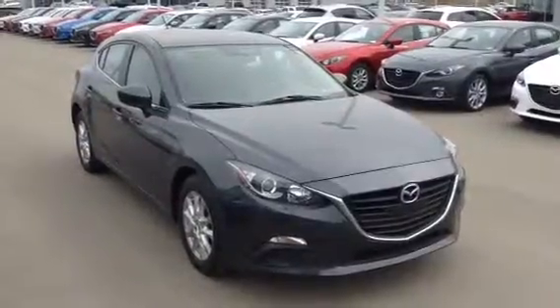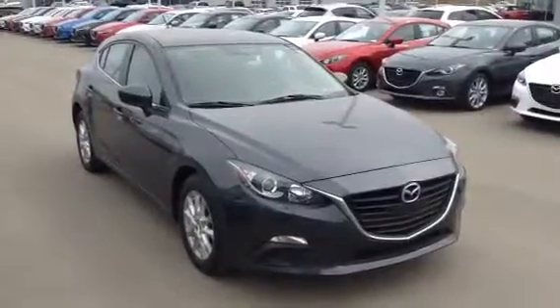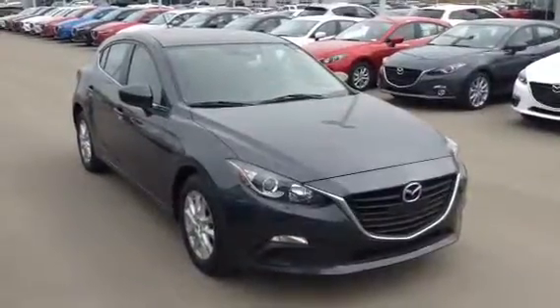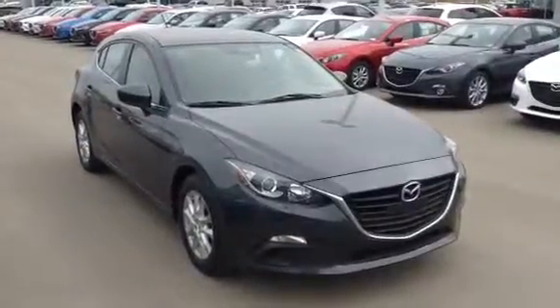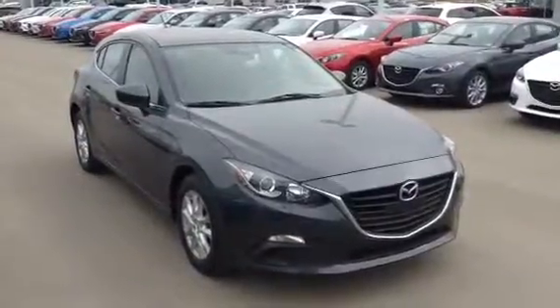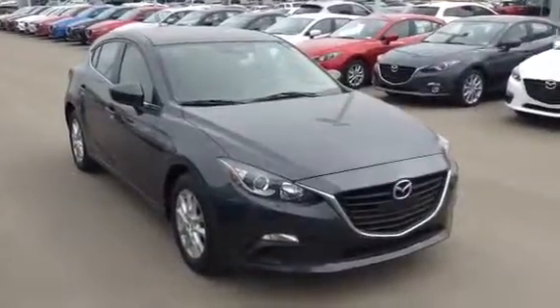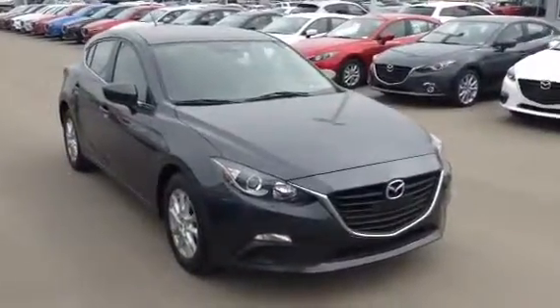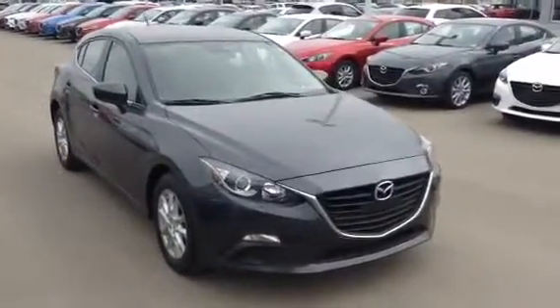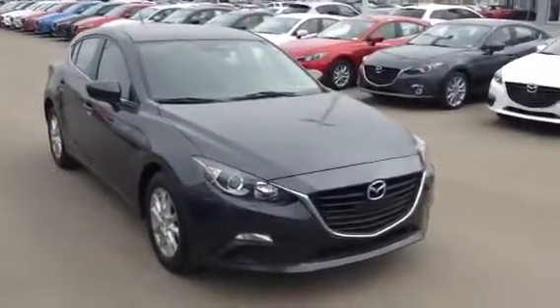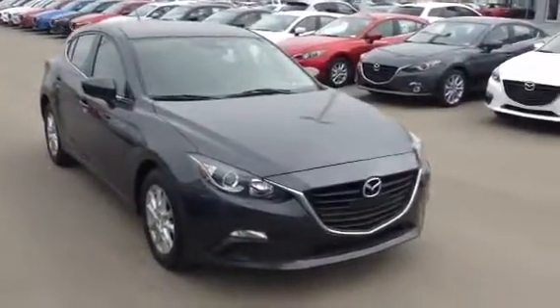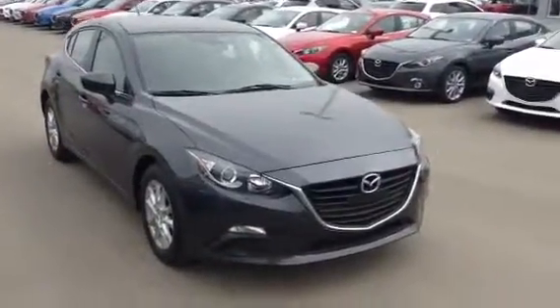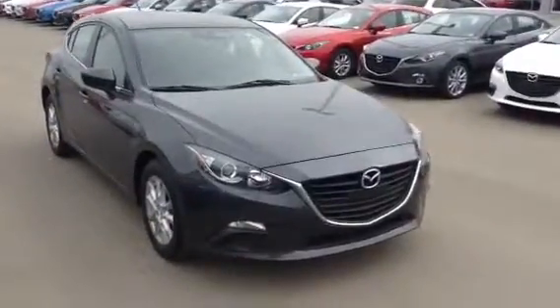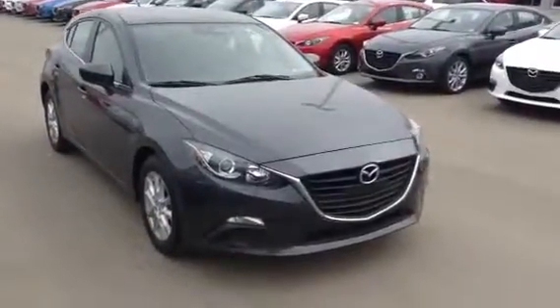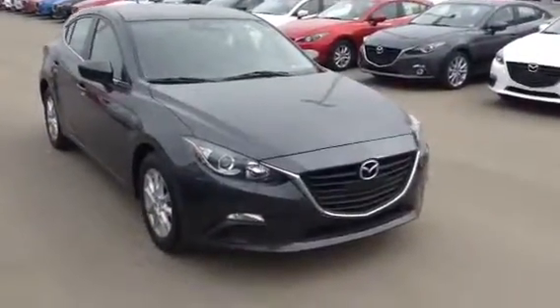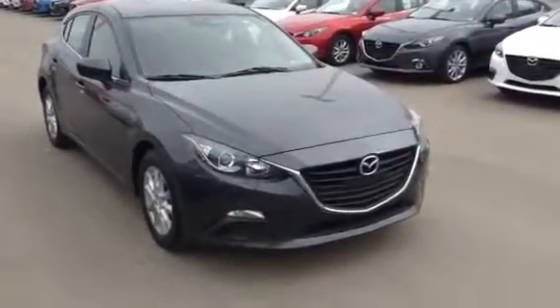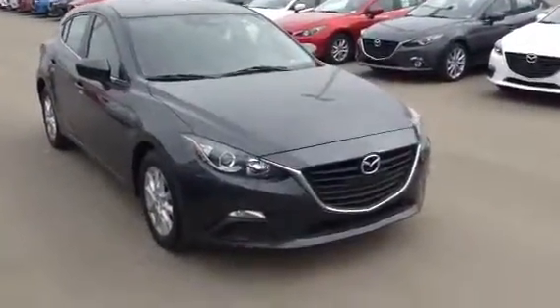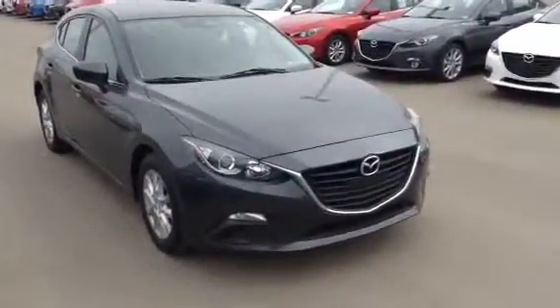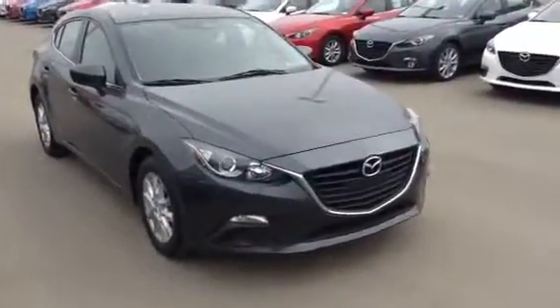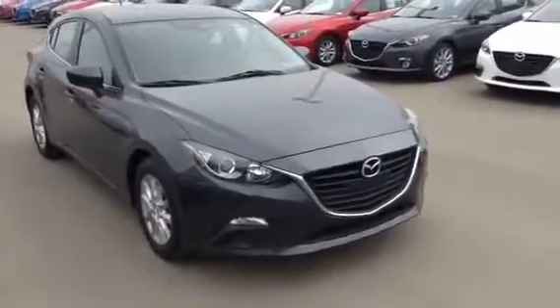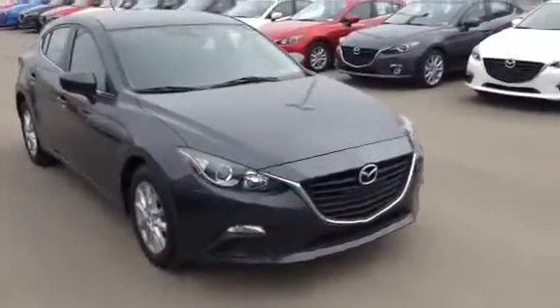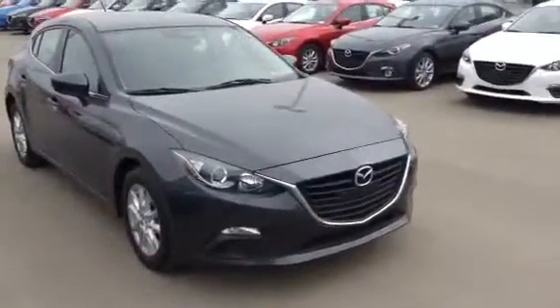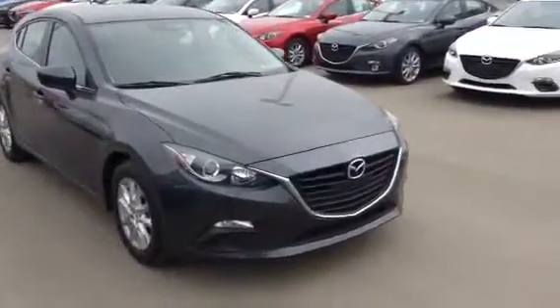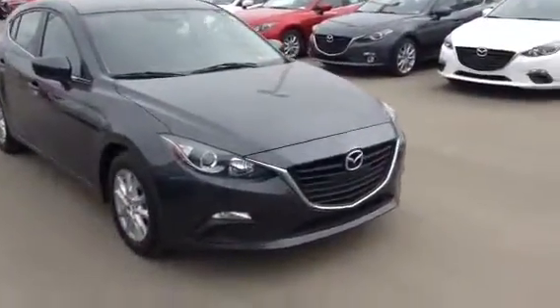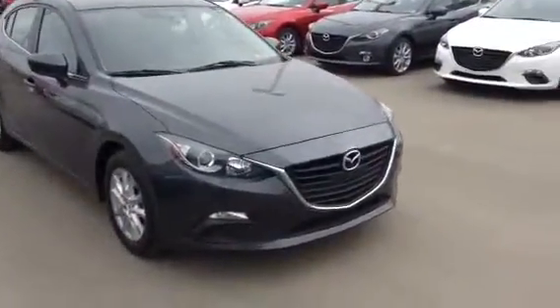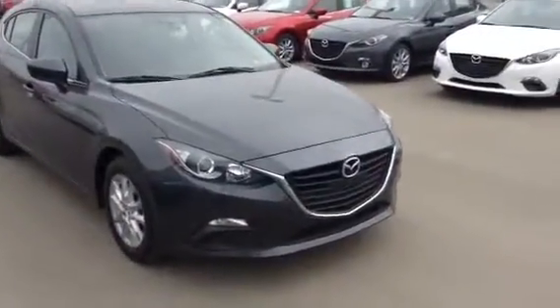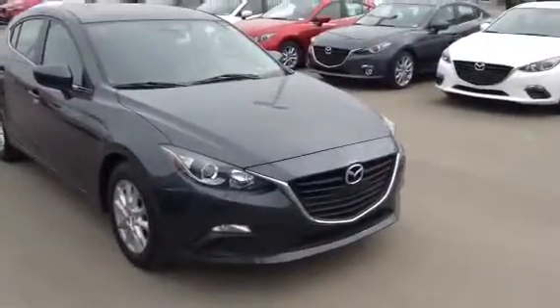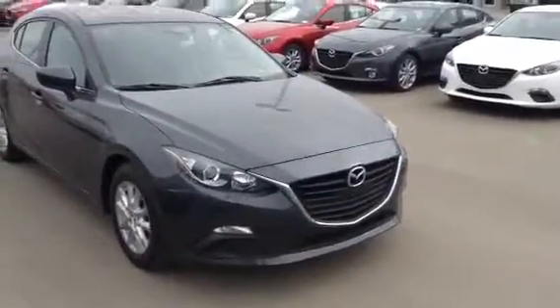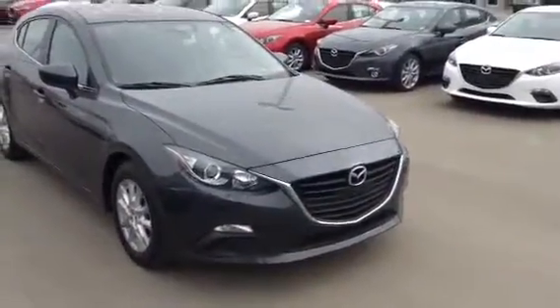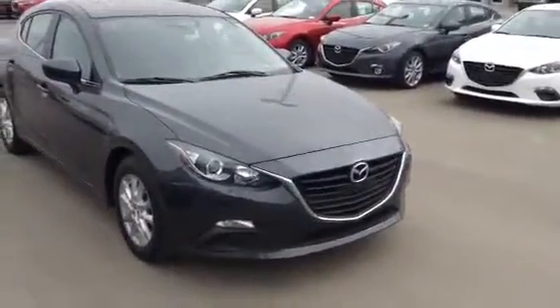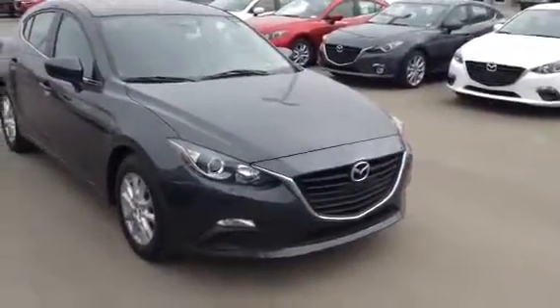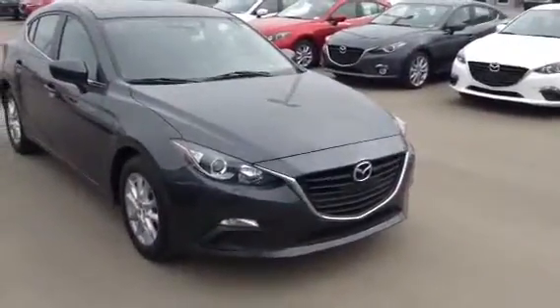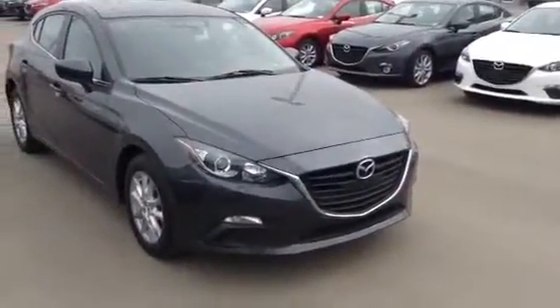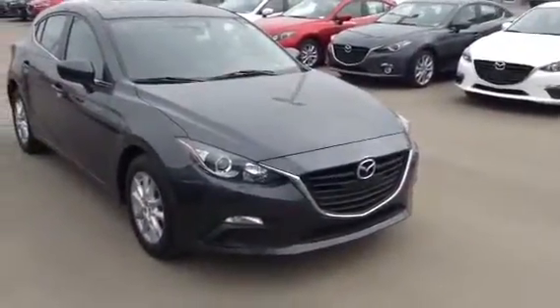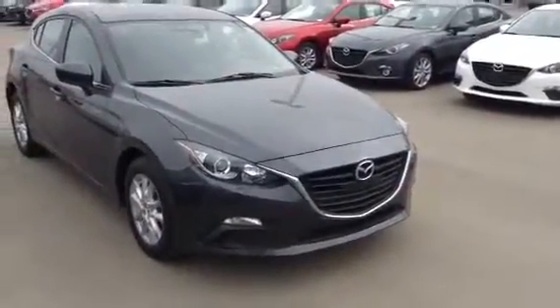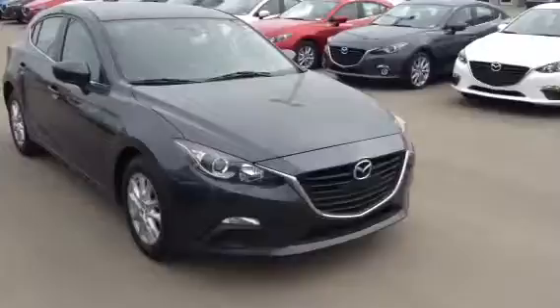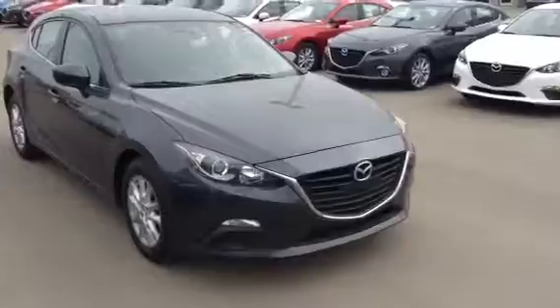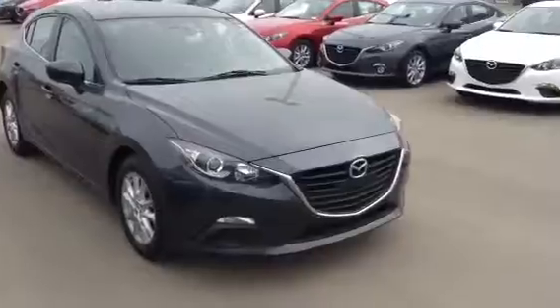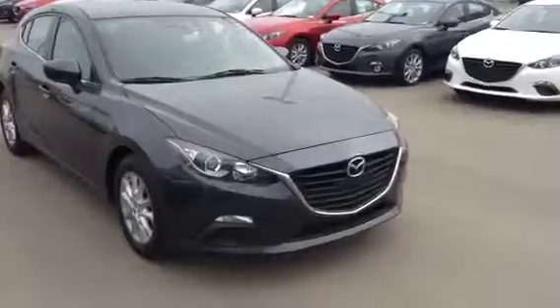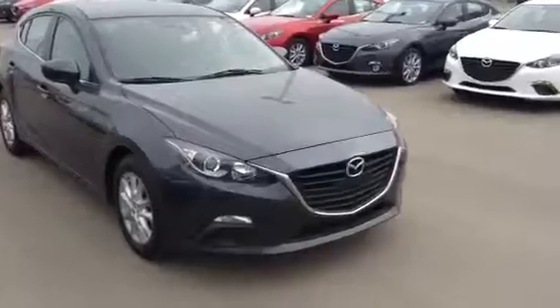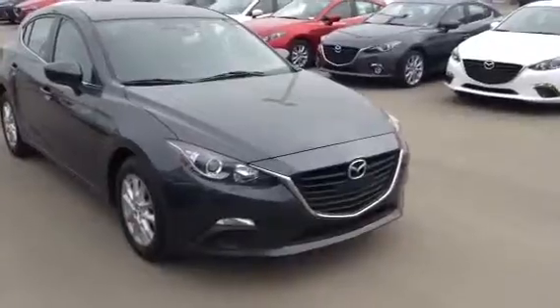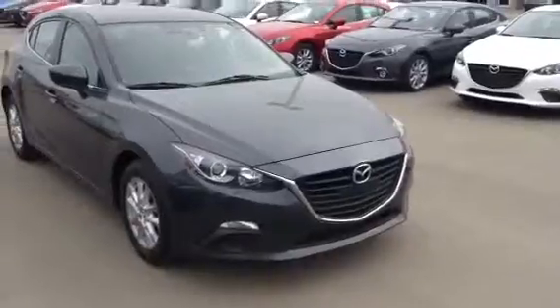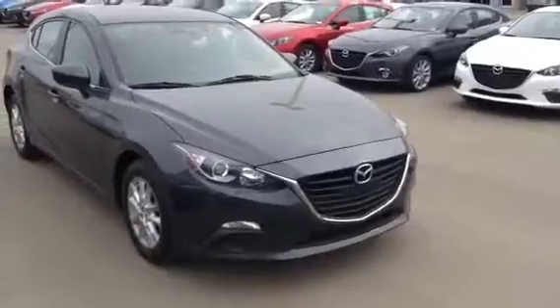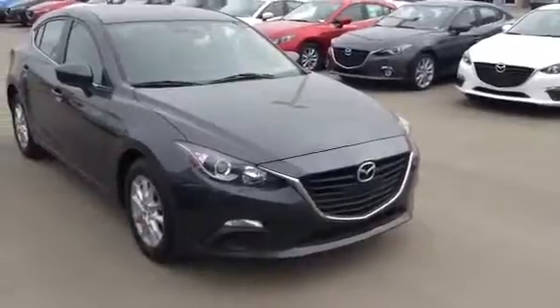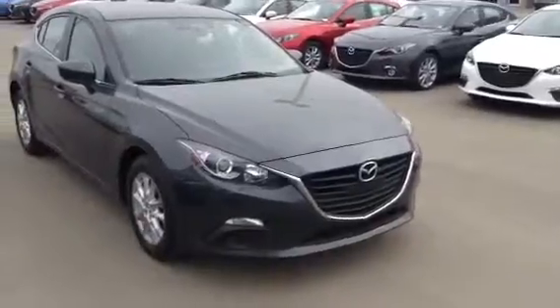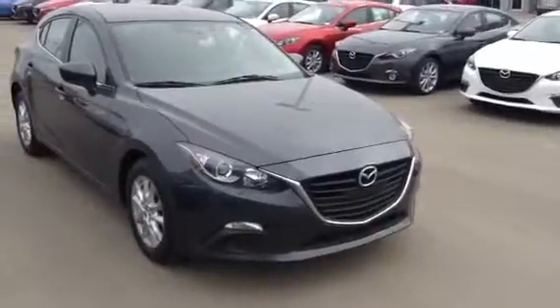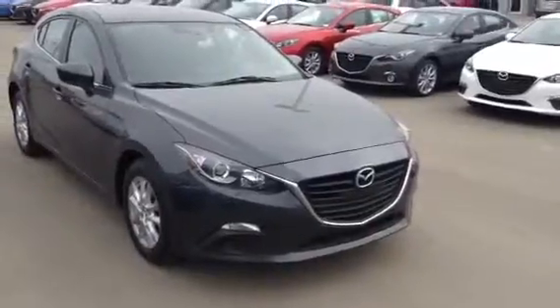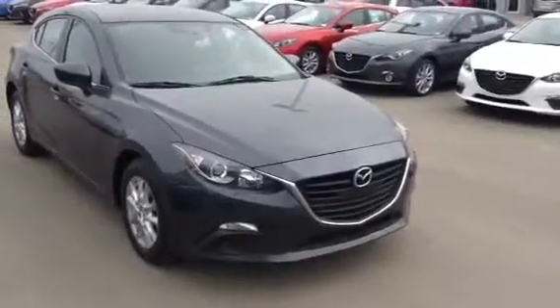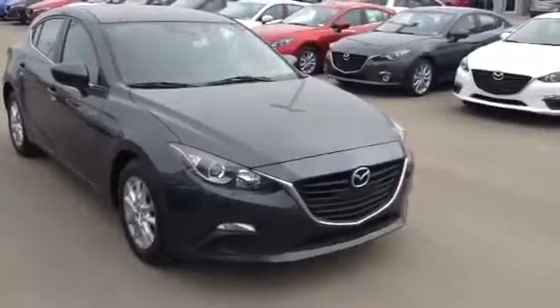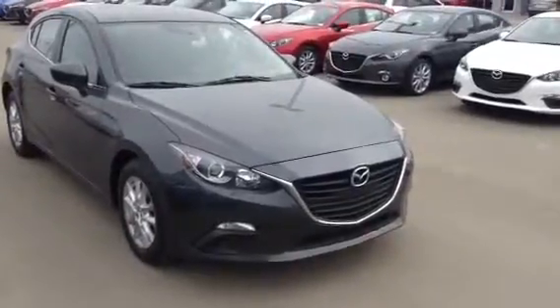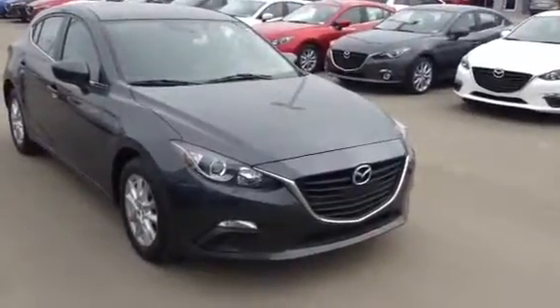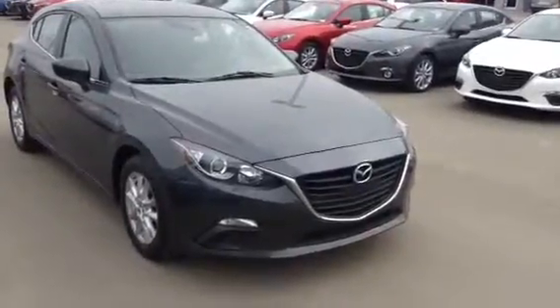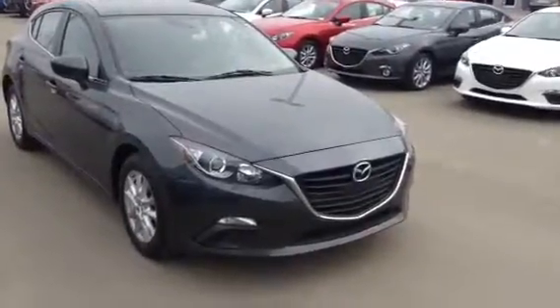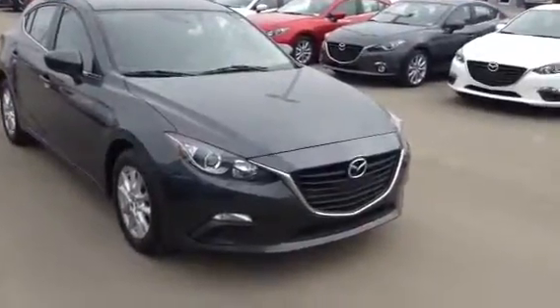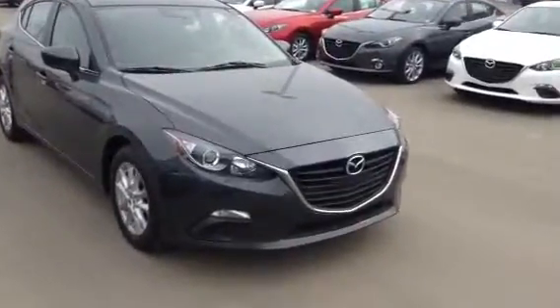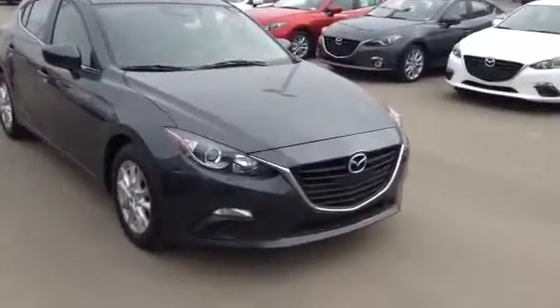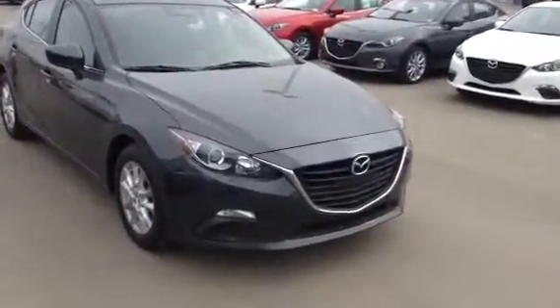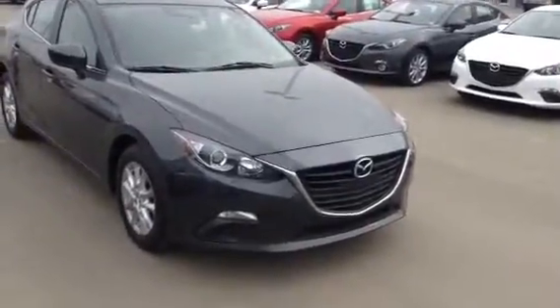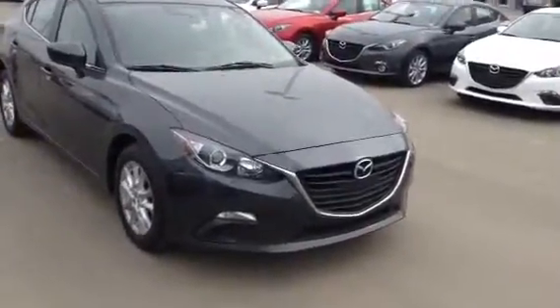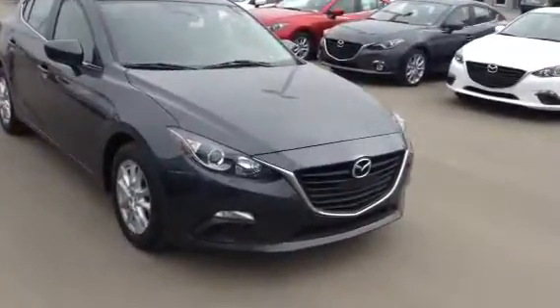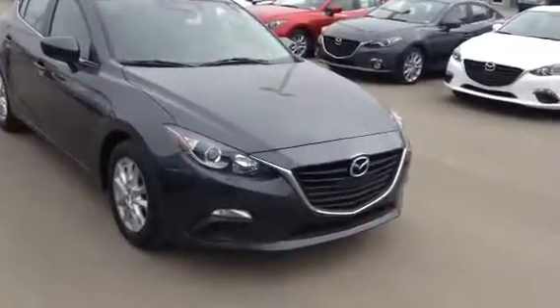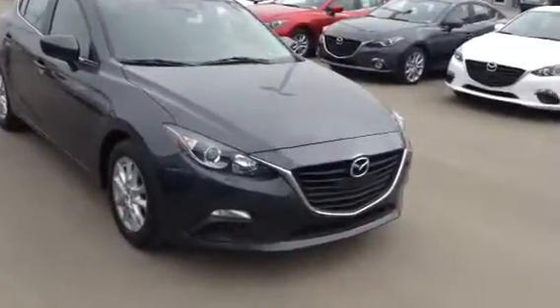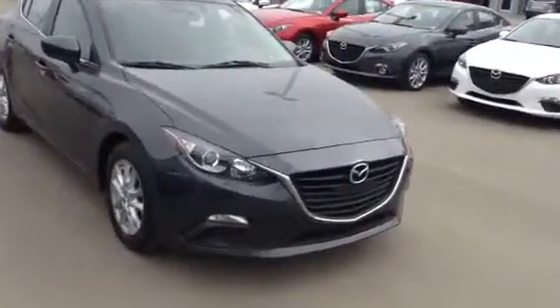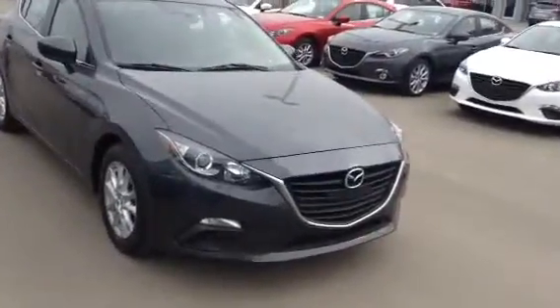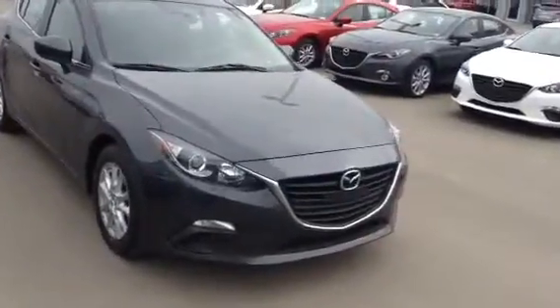Hey Shayla, Evan here from LA Mazda. I have here our 2015 Mazda 3. As you can see, it is gray in color.